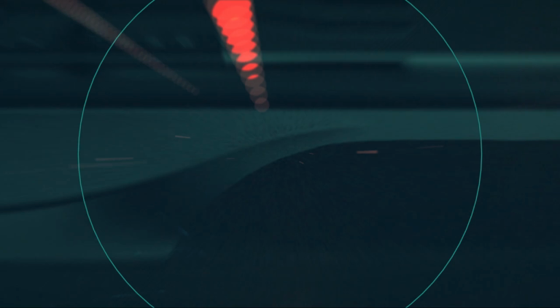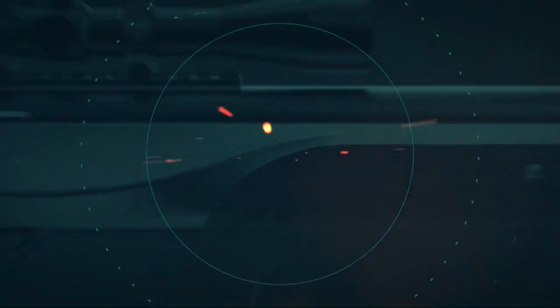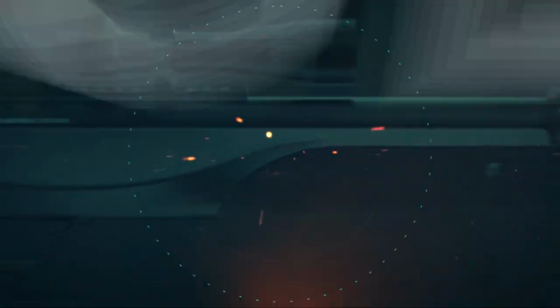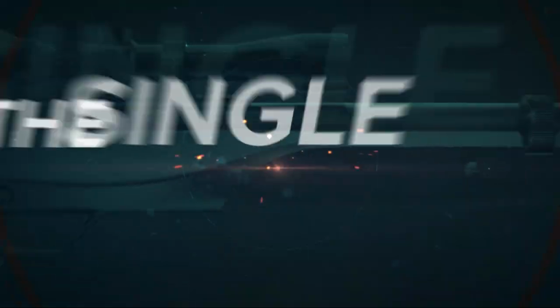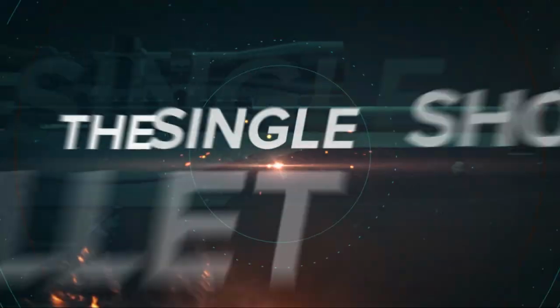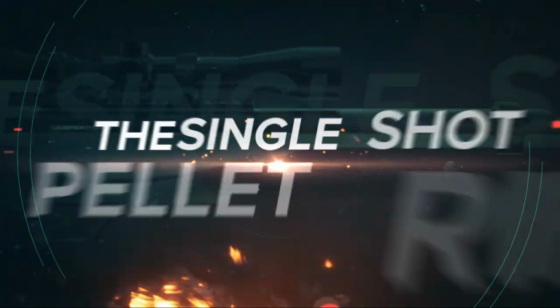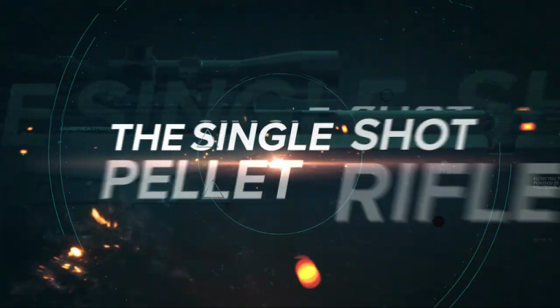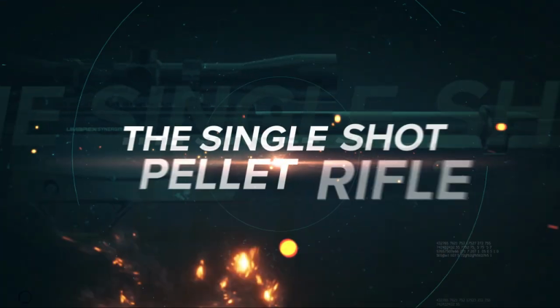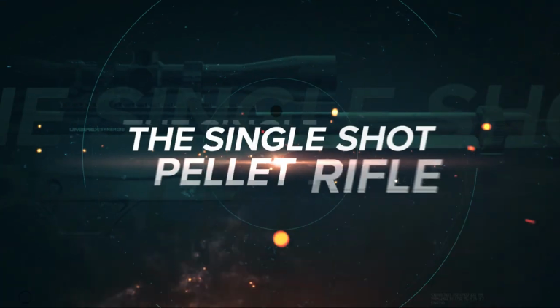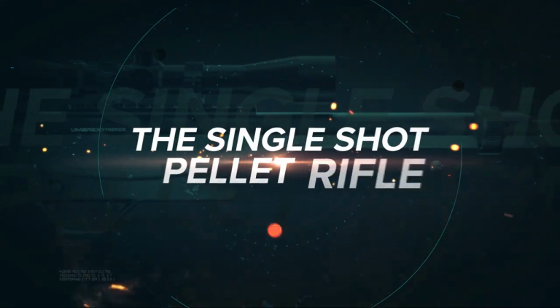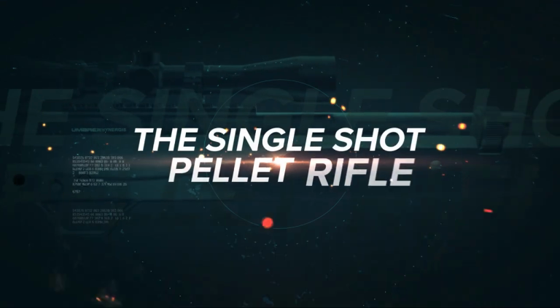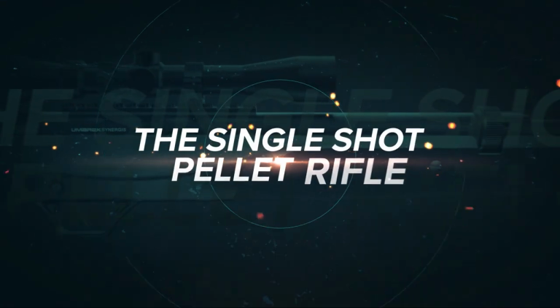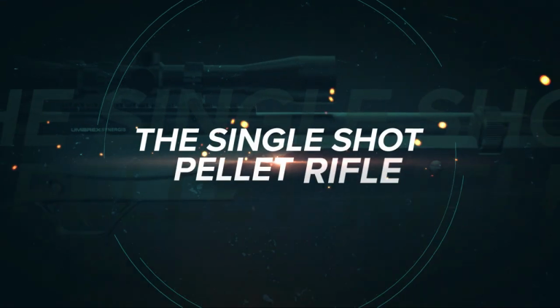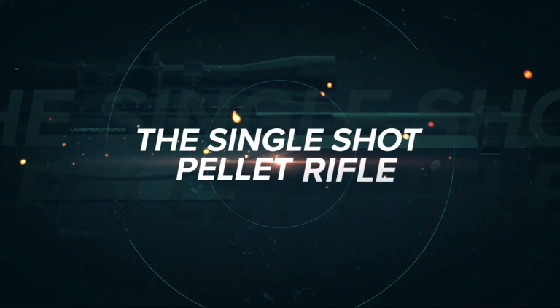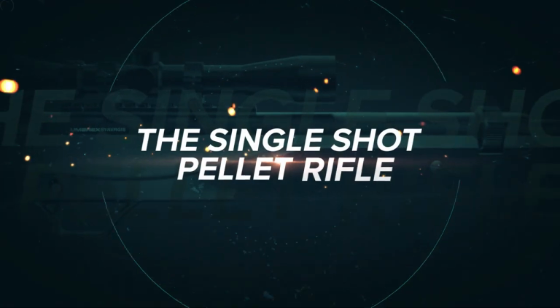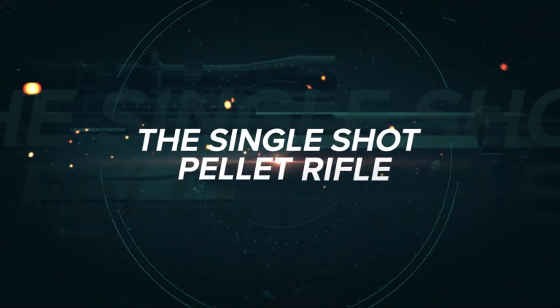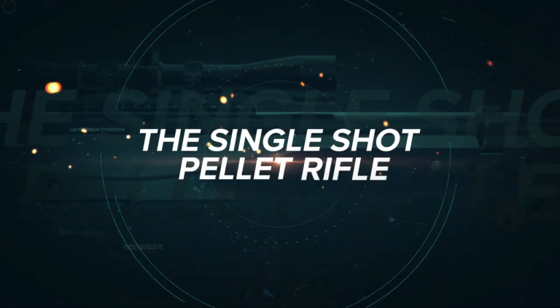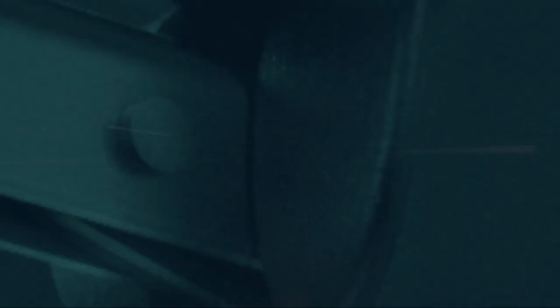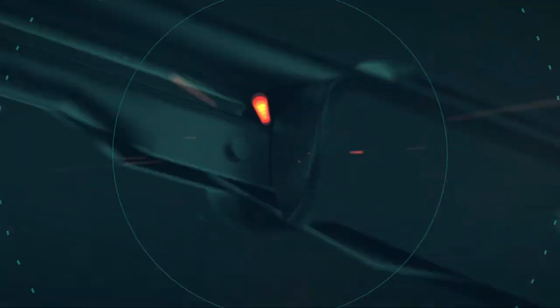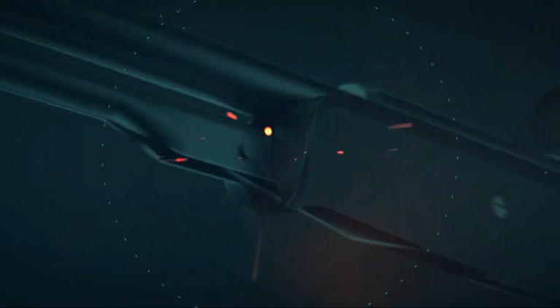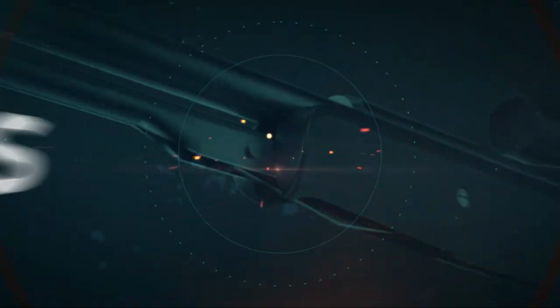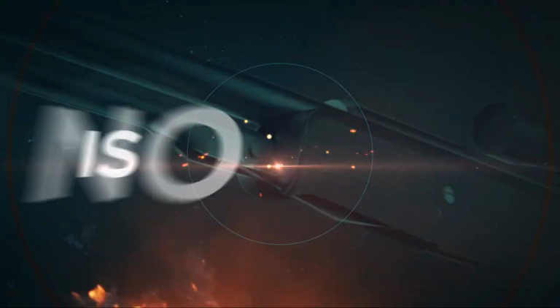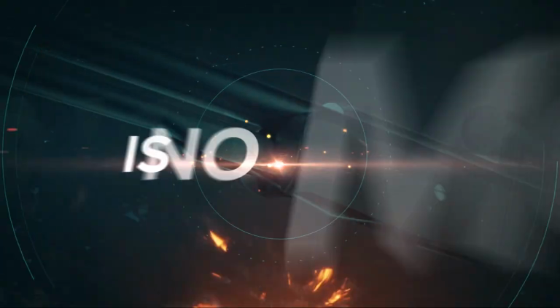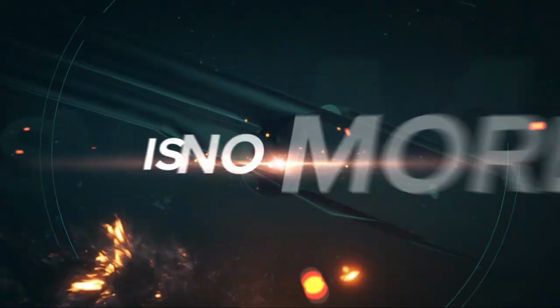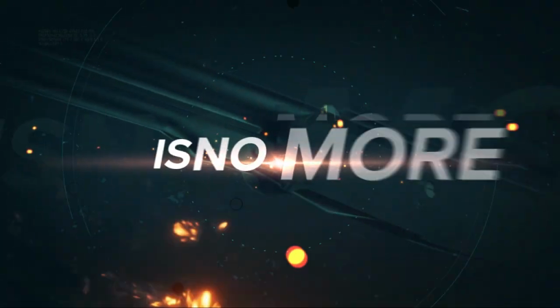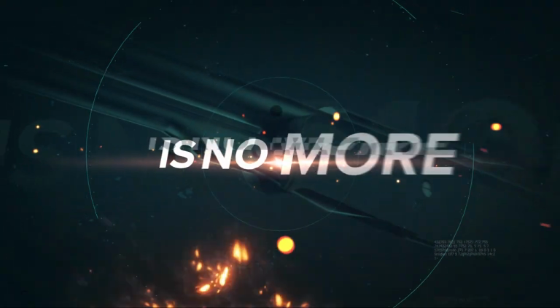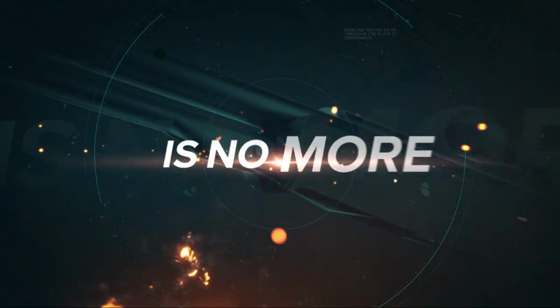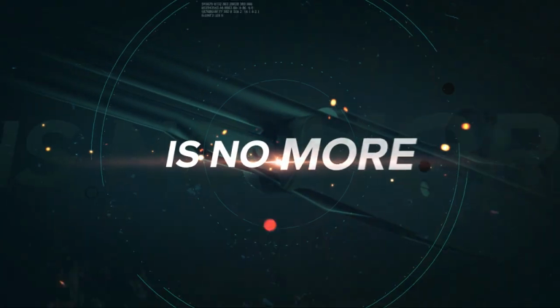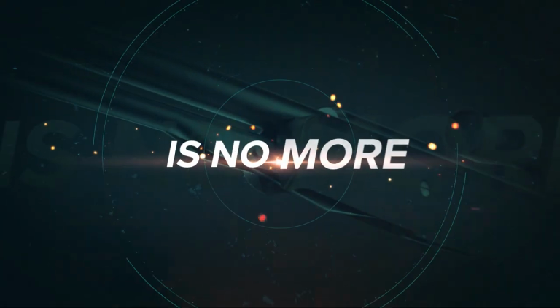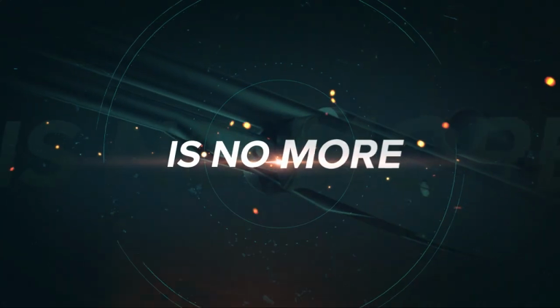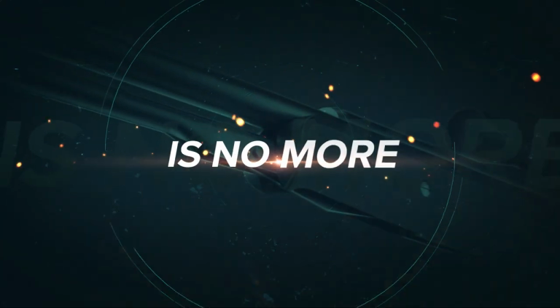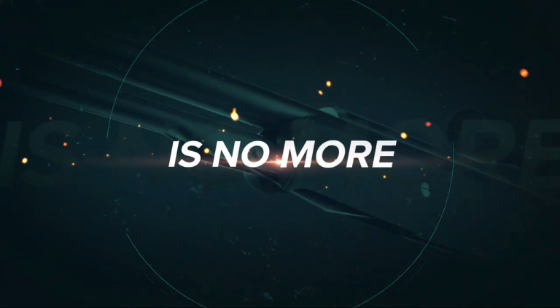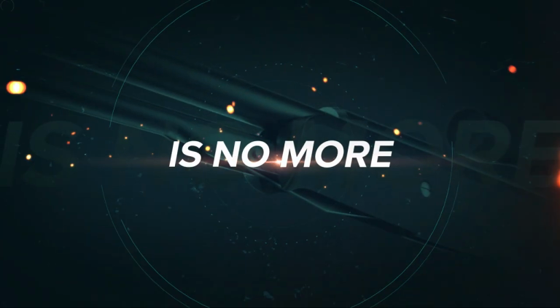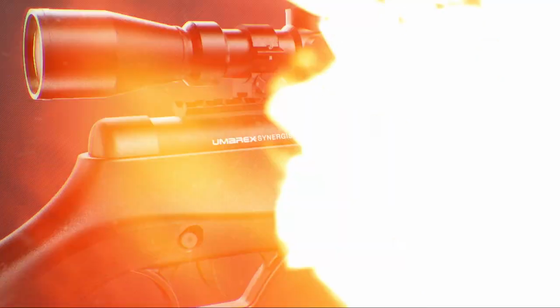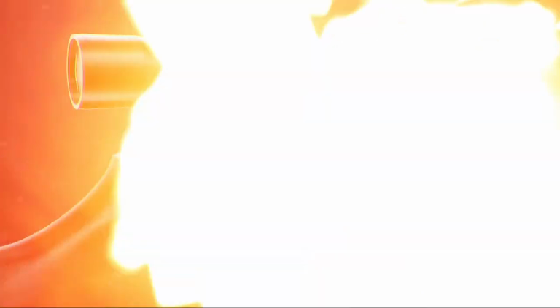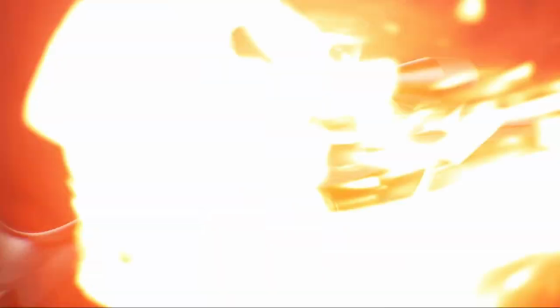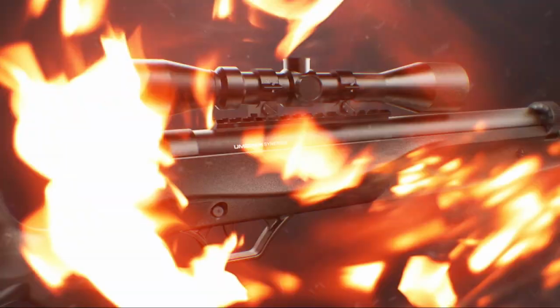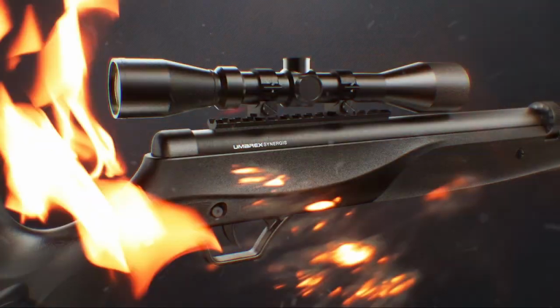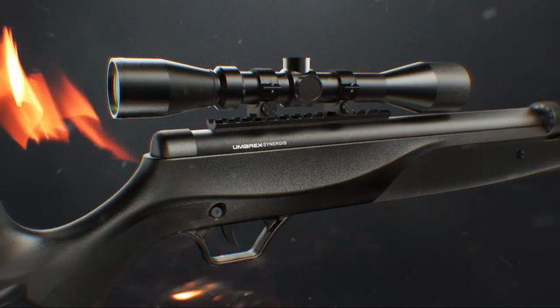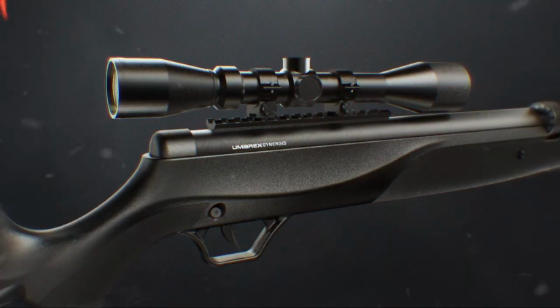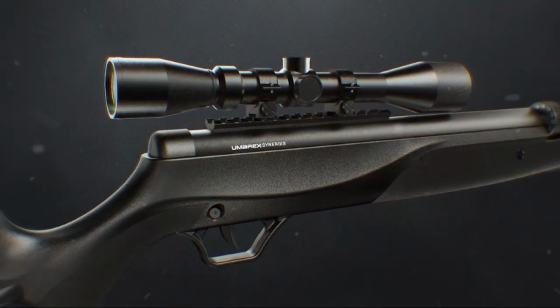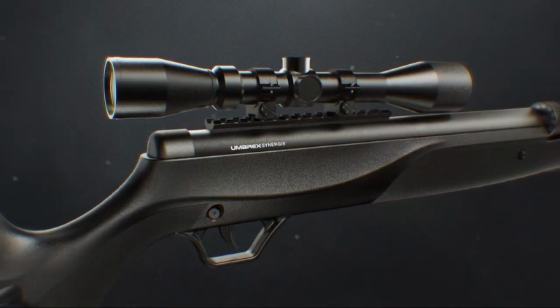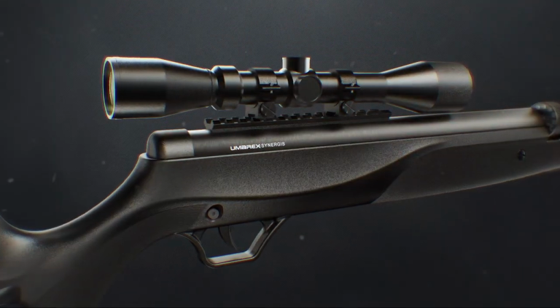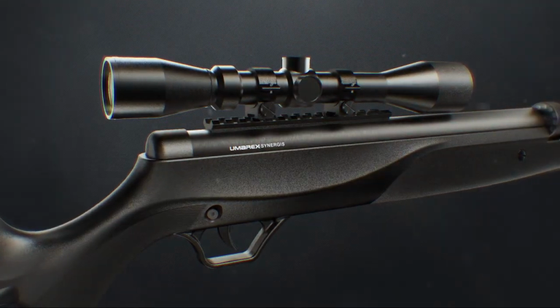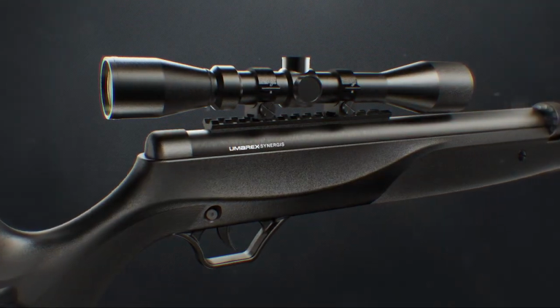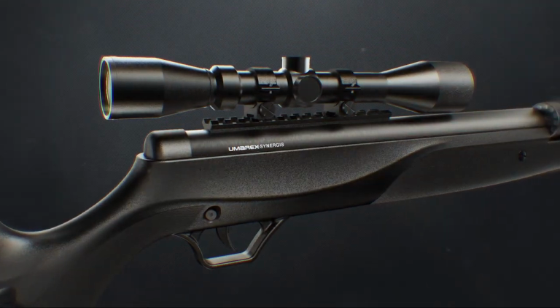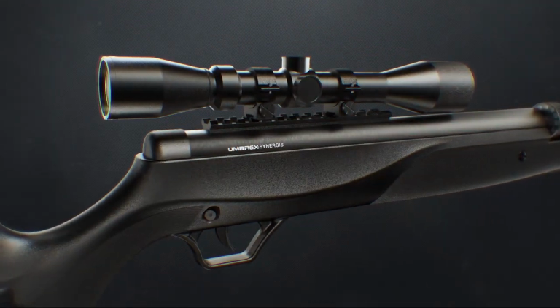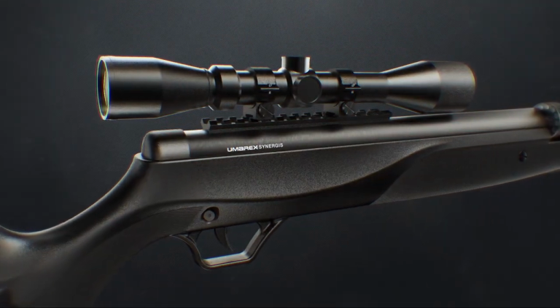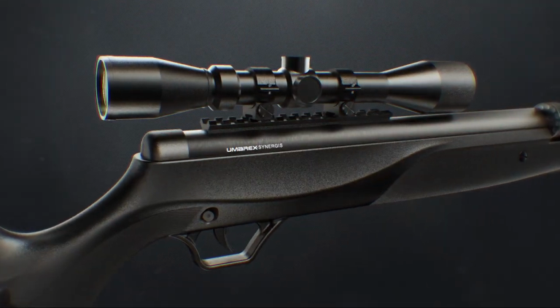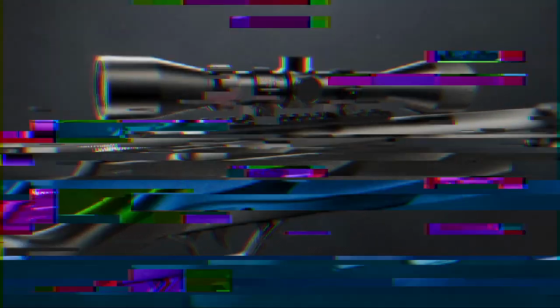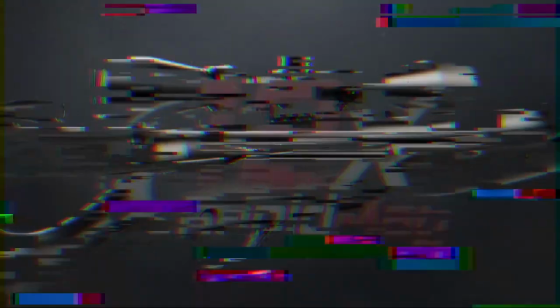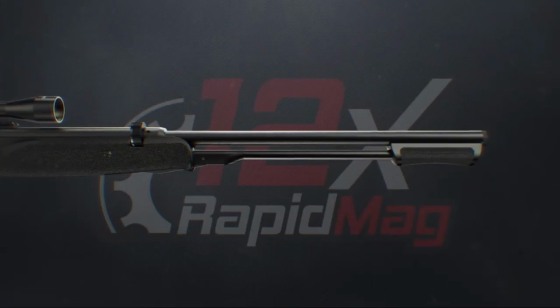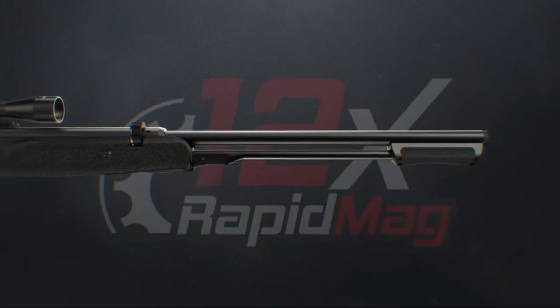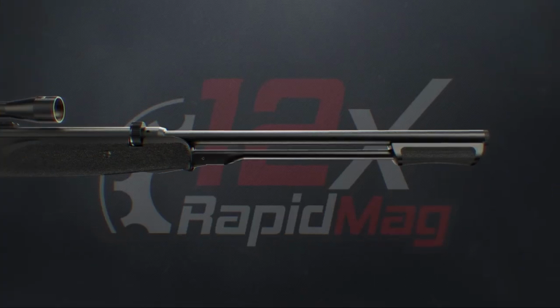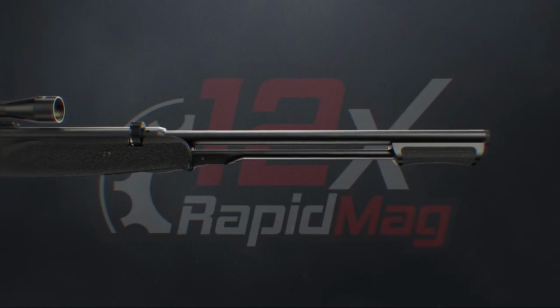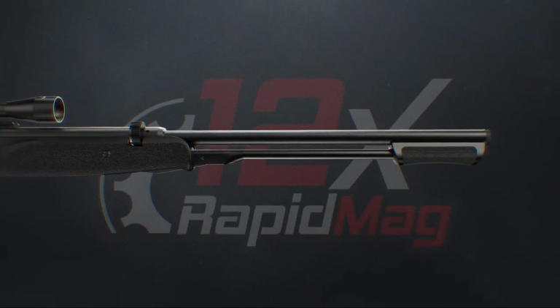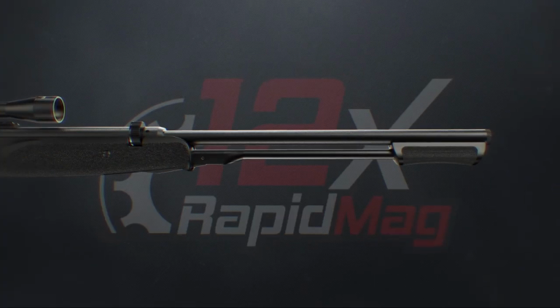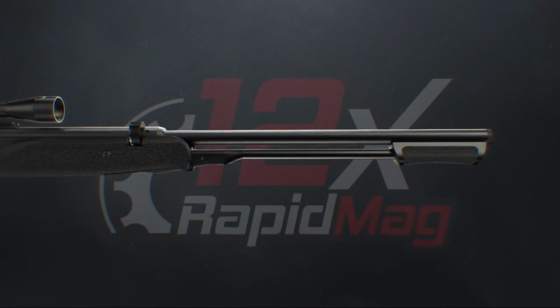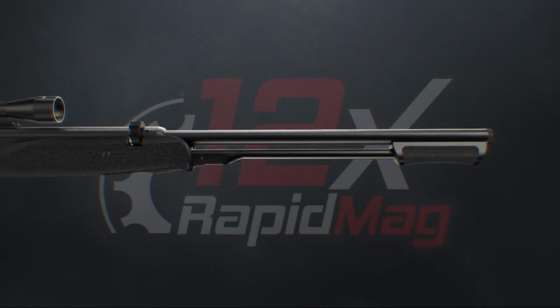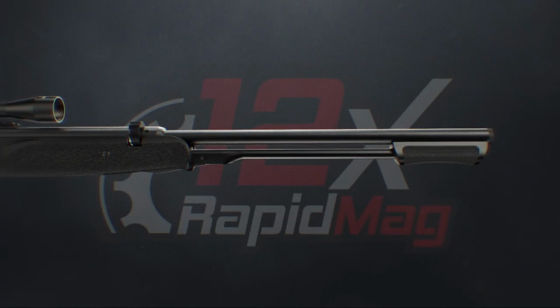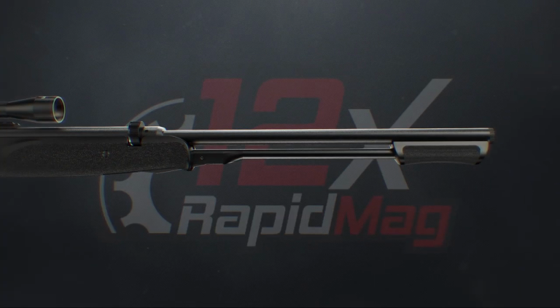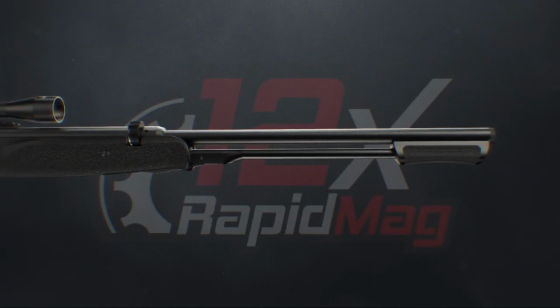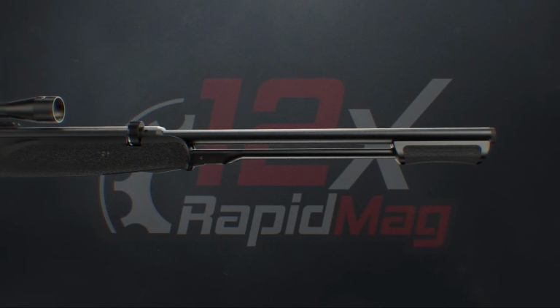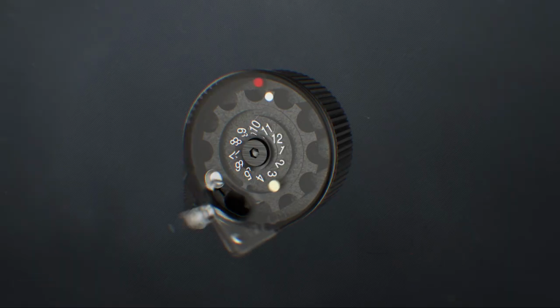The single-shot pellet rifle is no more. Introducing the all-new 12-shot Umarek Synerges.